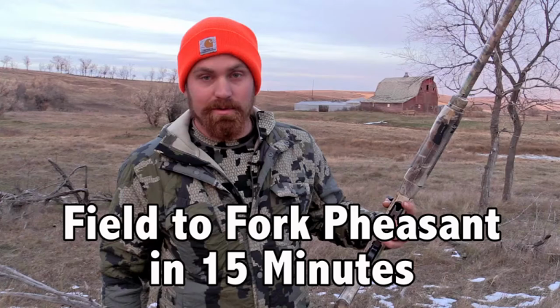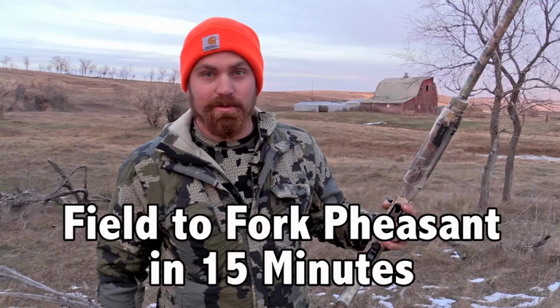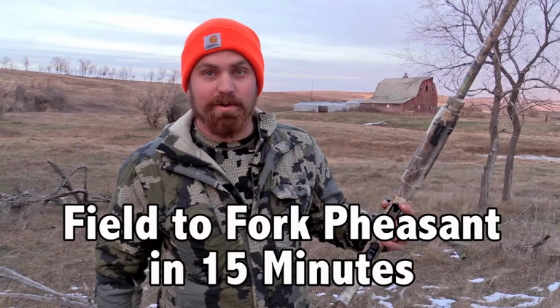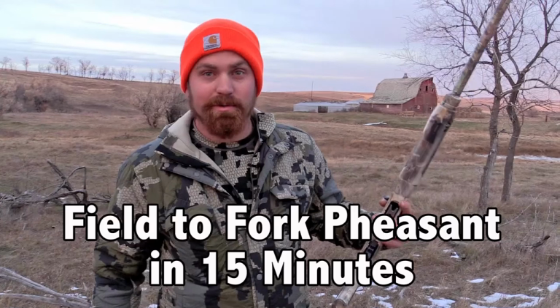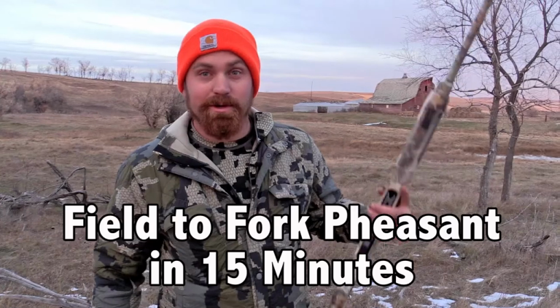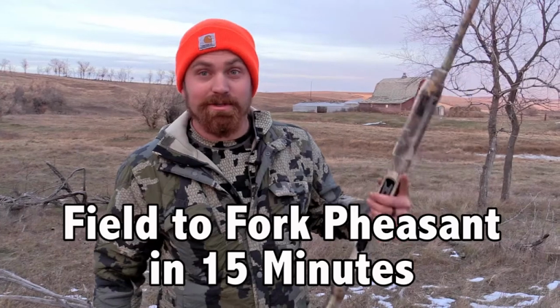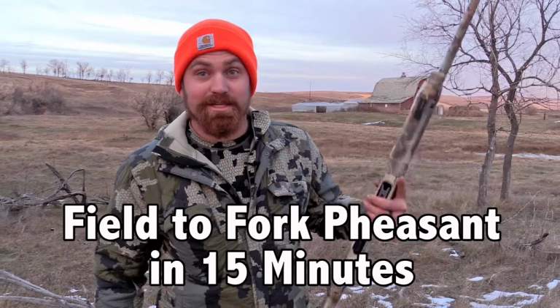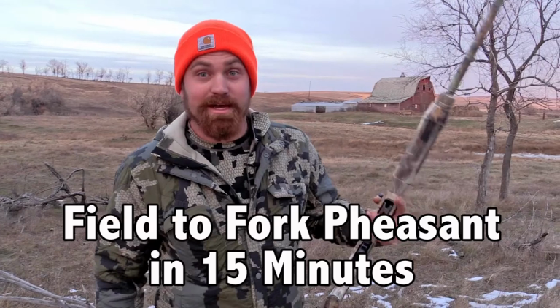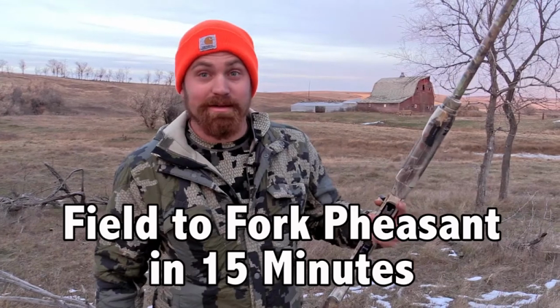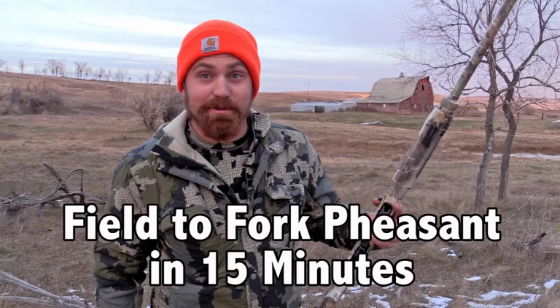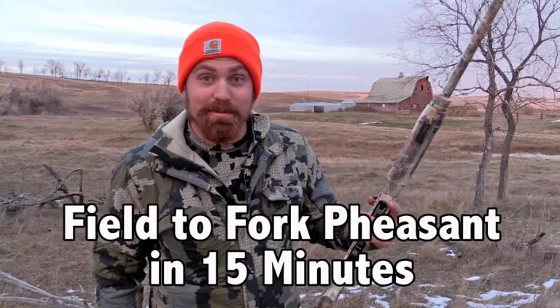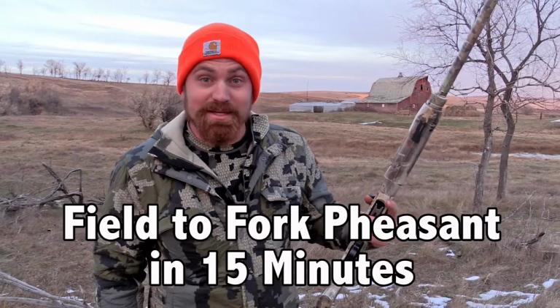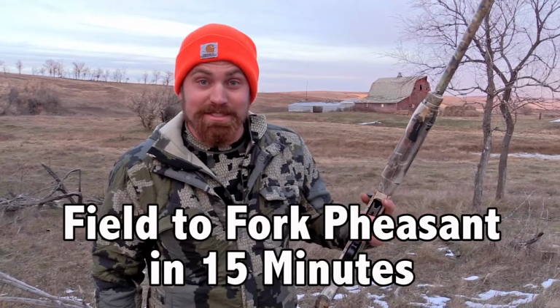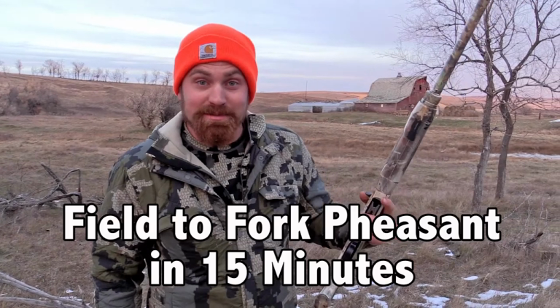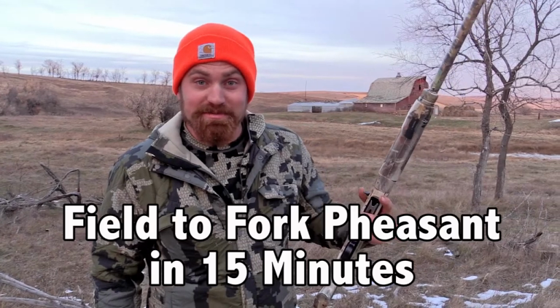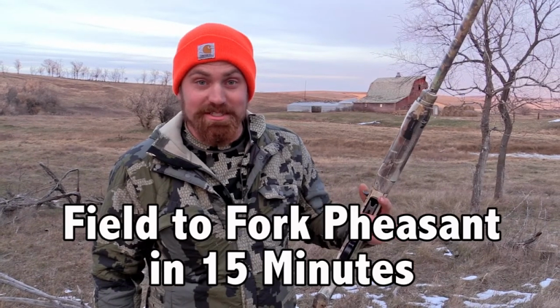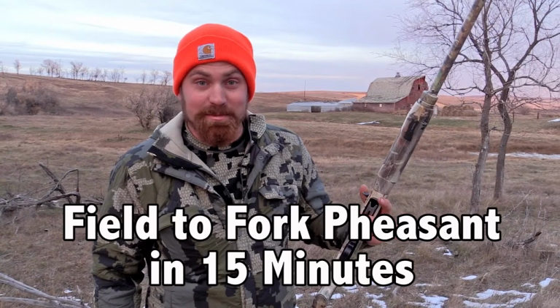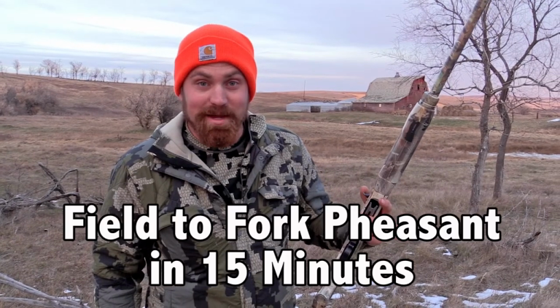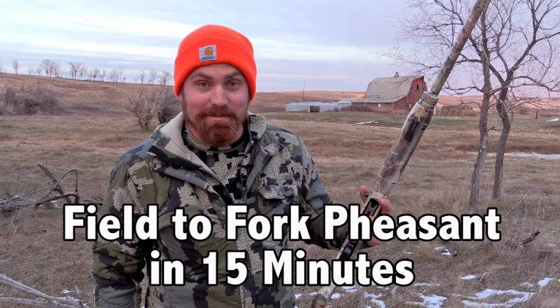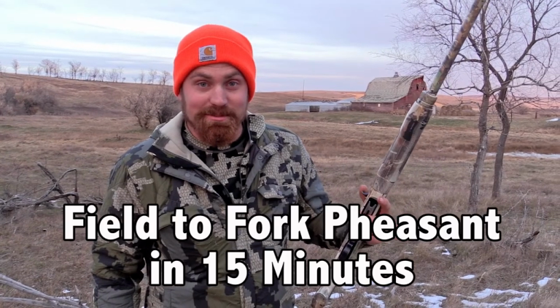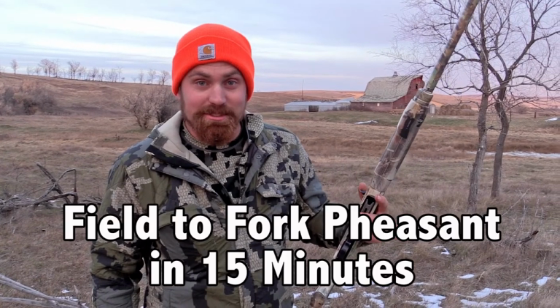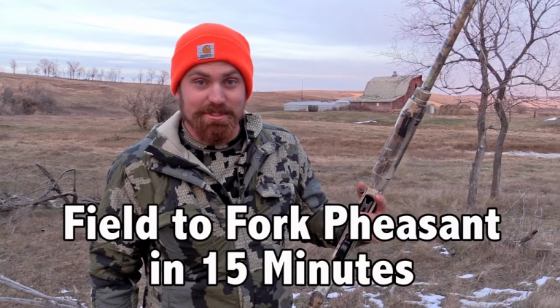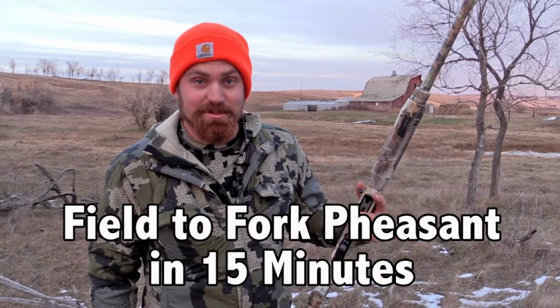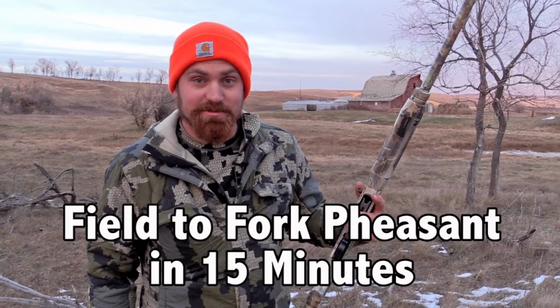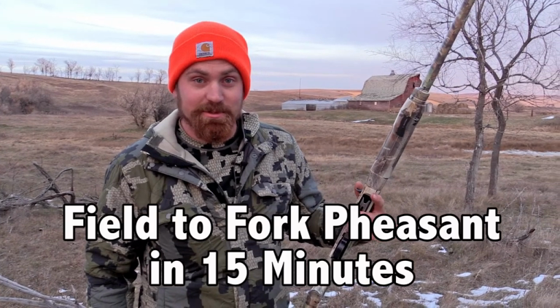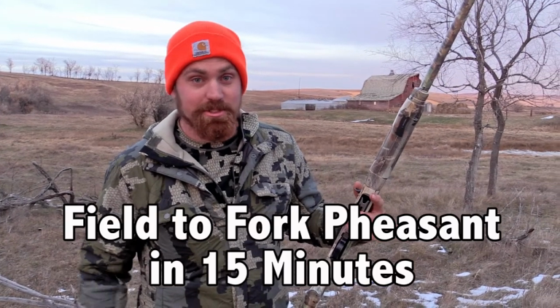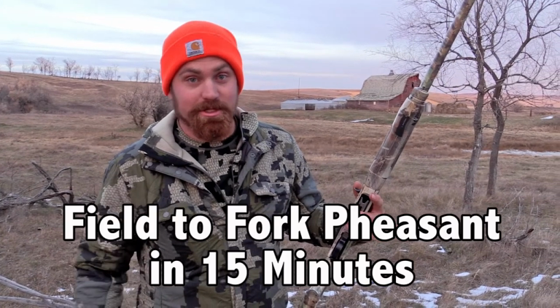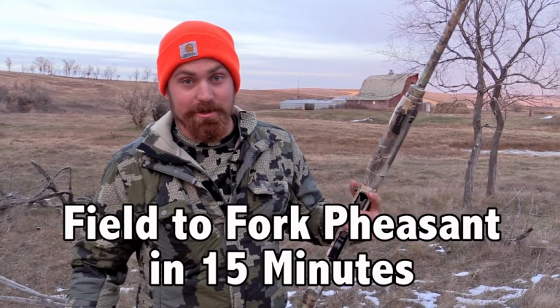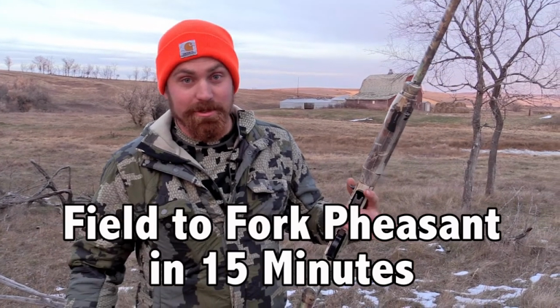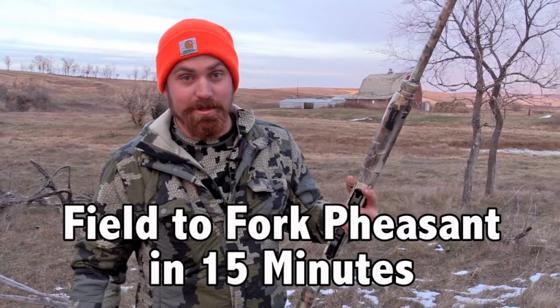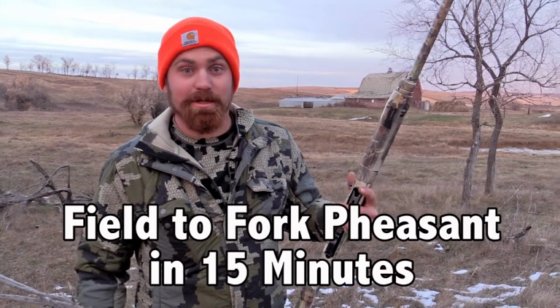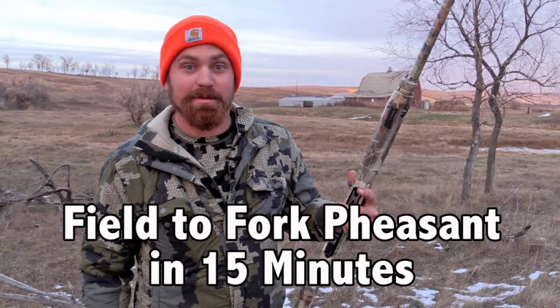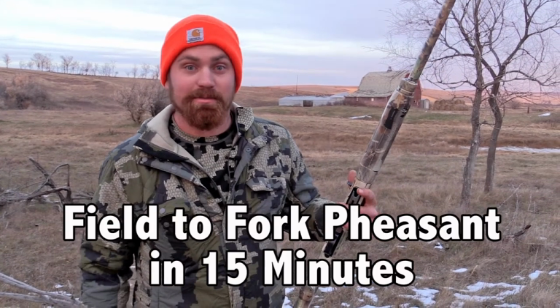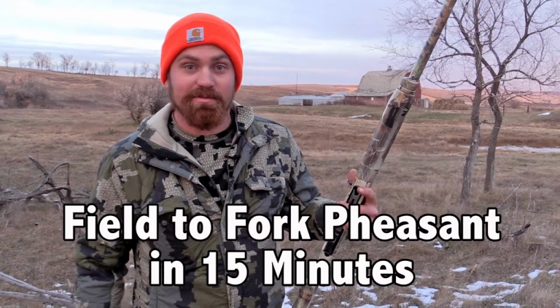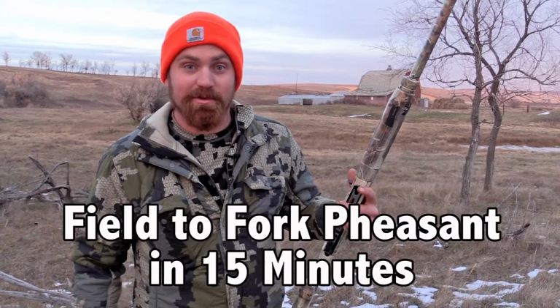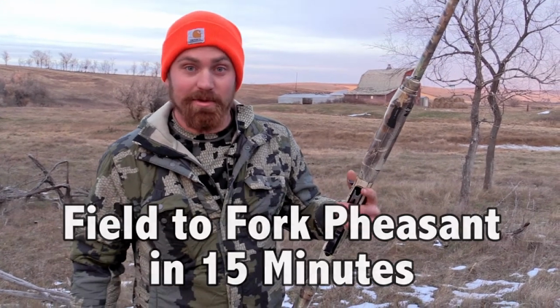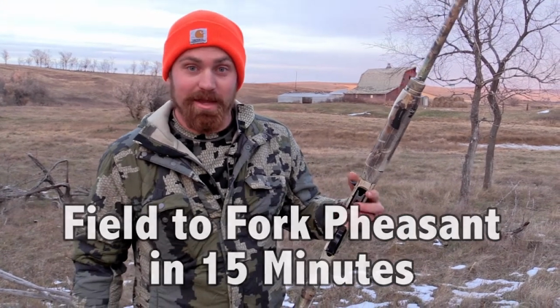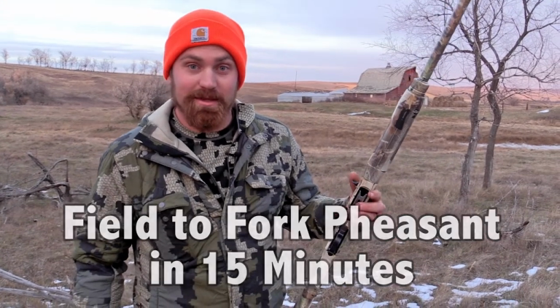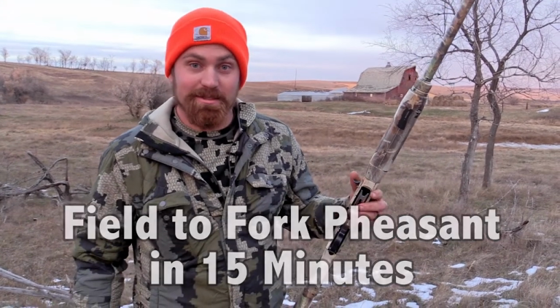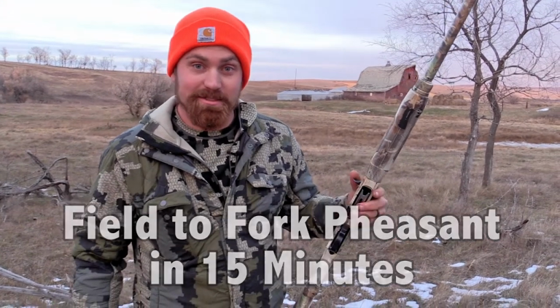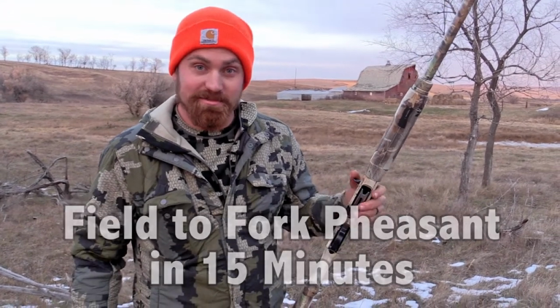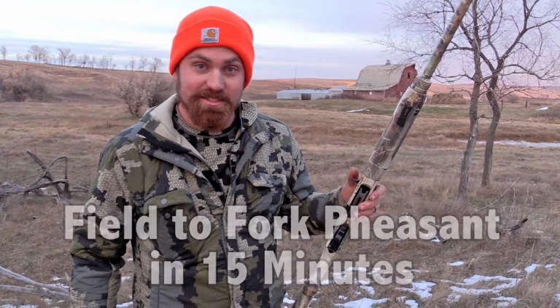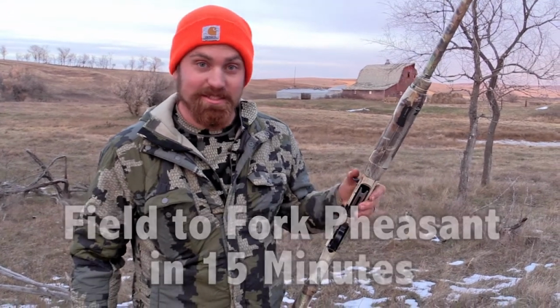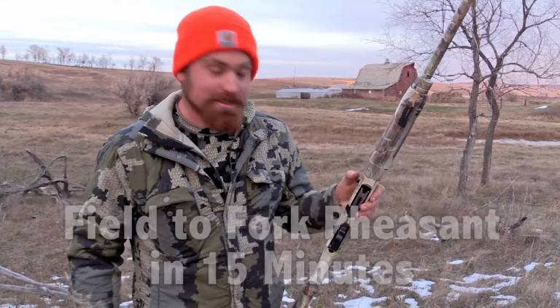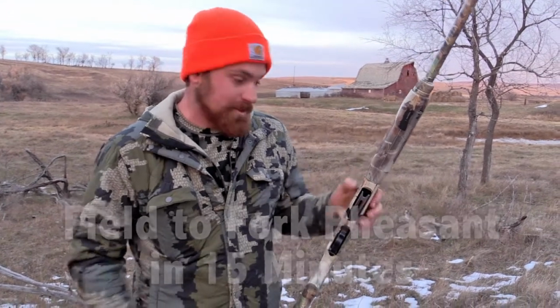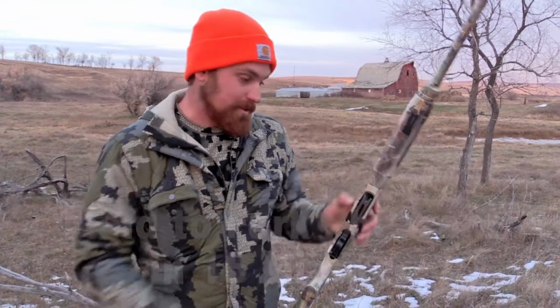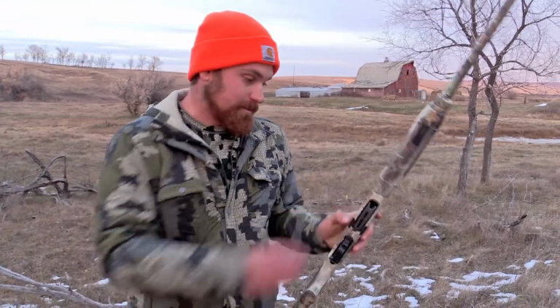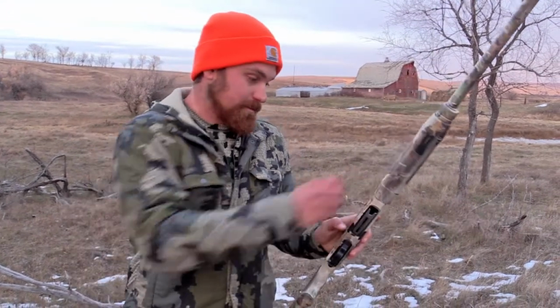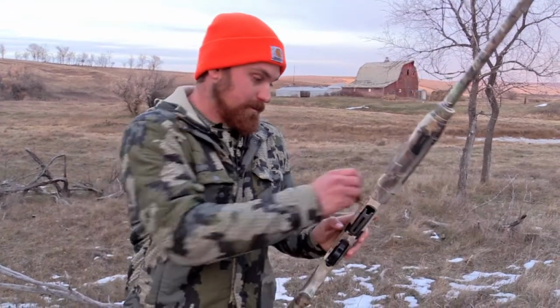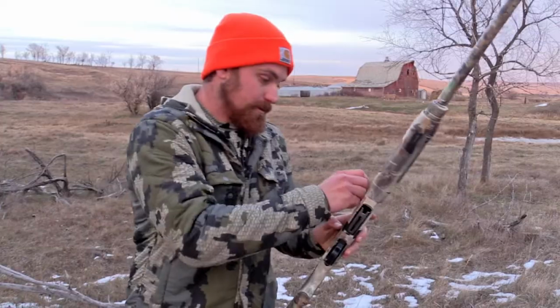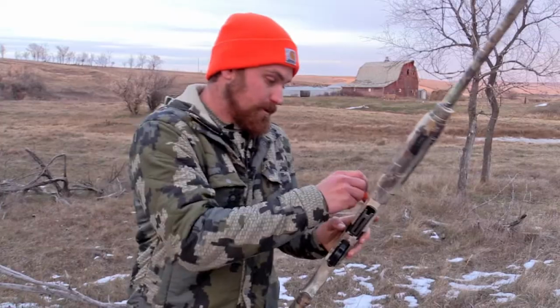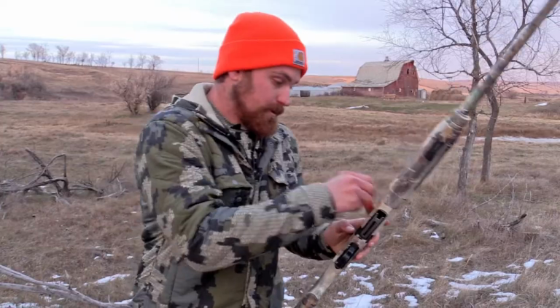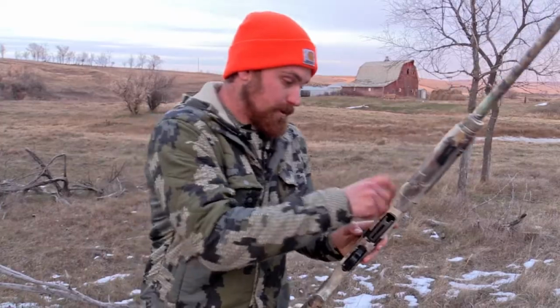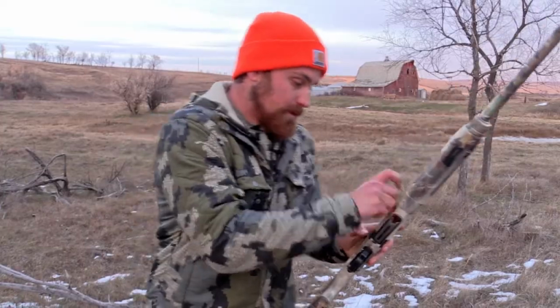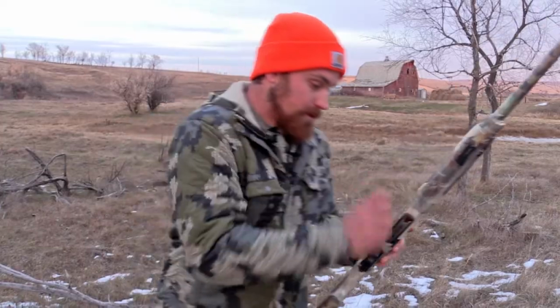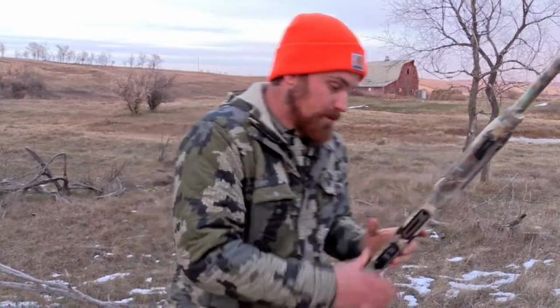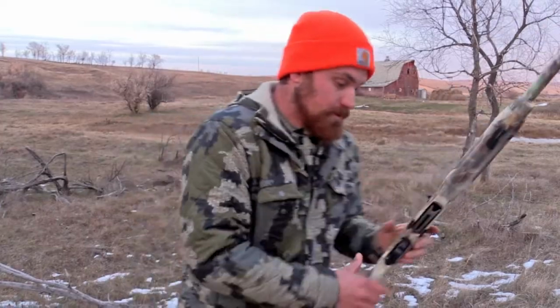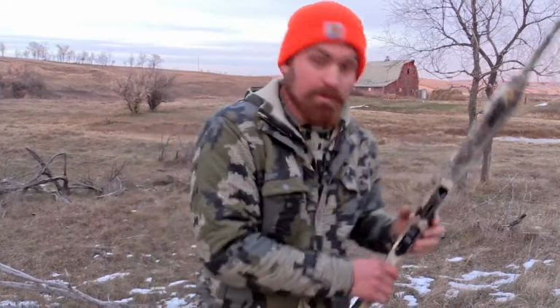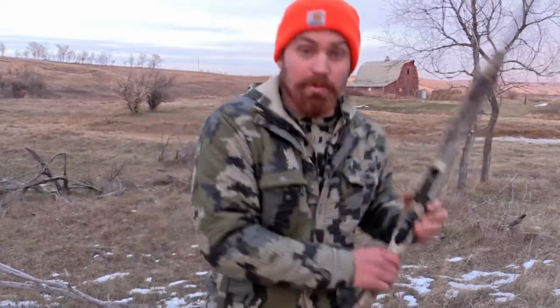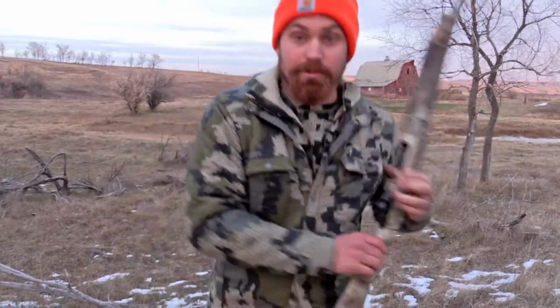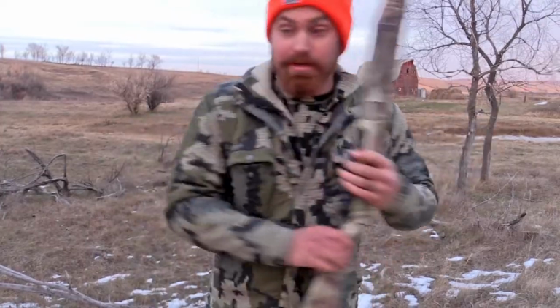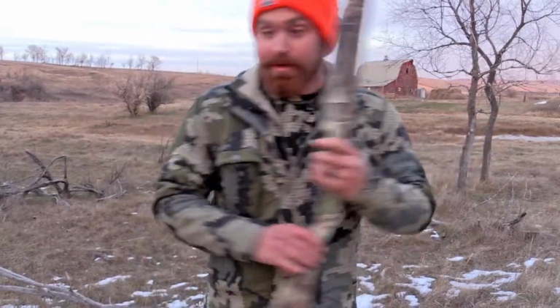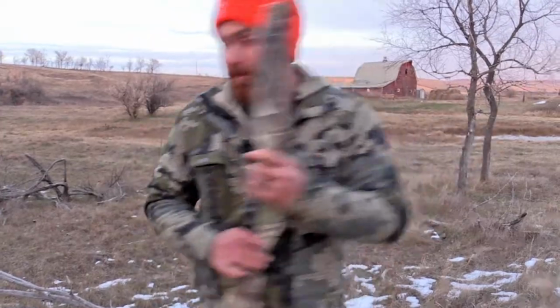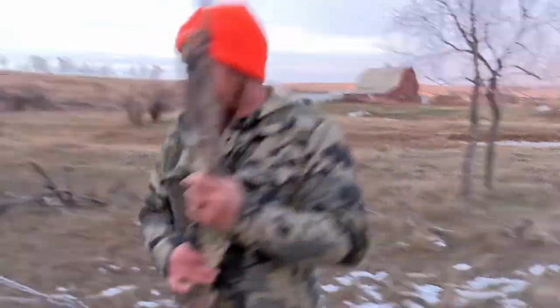While we're at it tonight, we're going to make some pheasant poppers. The first ingredient you need for that is pheasant, so we'll go take care of that.